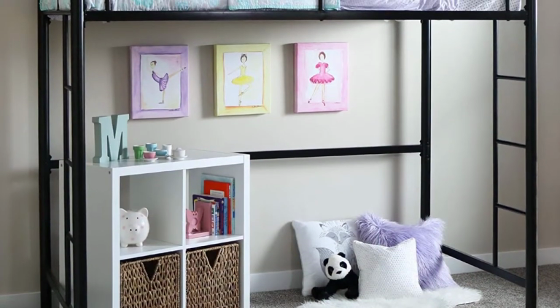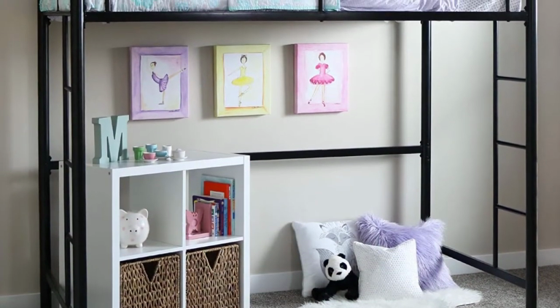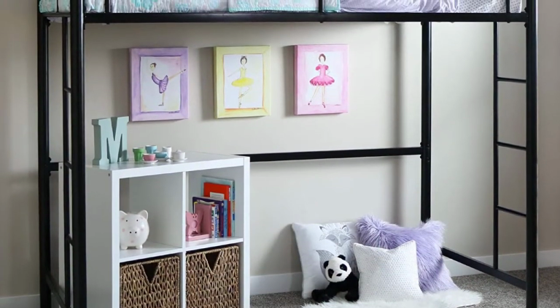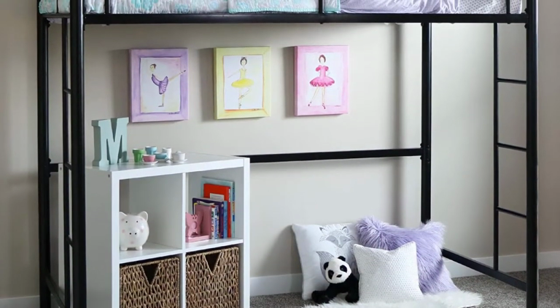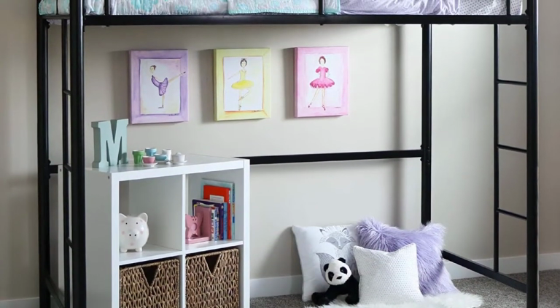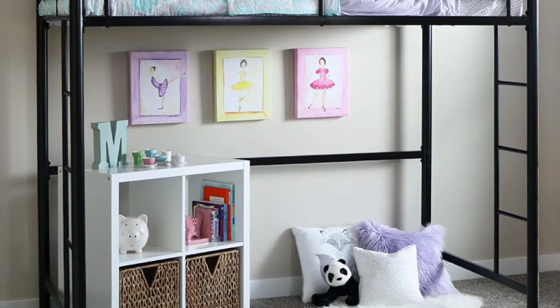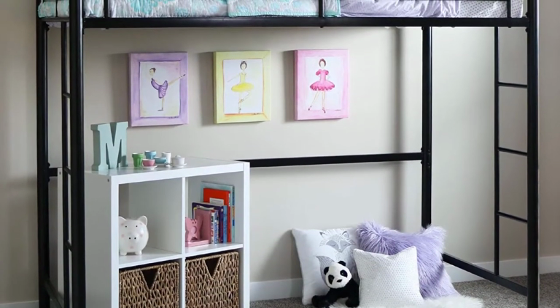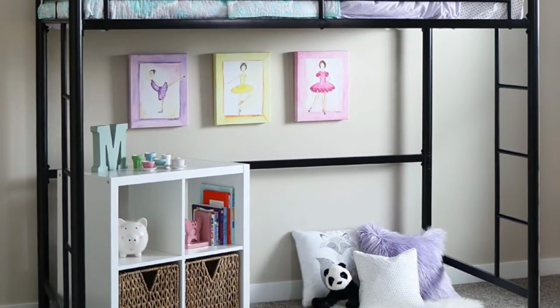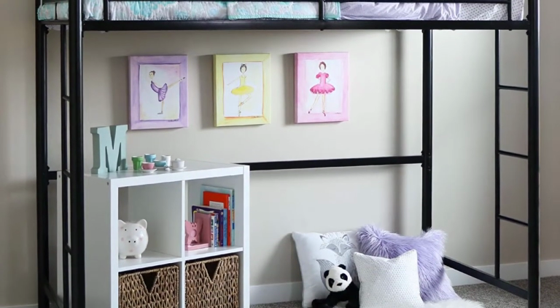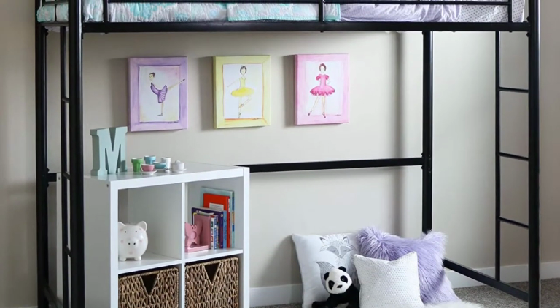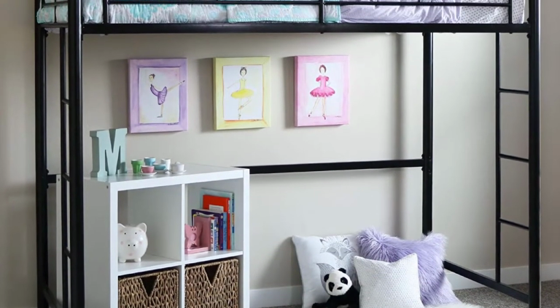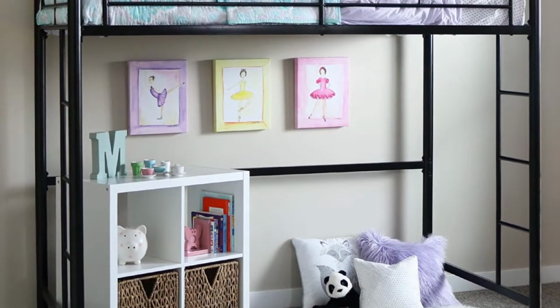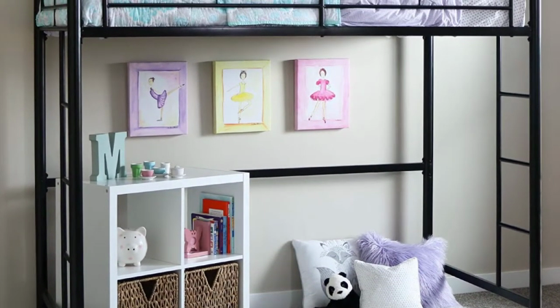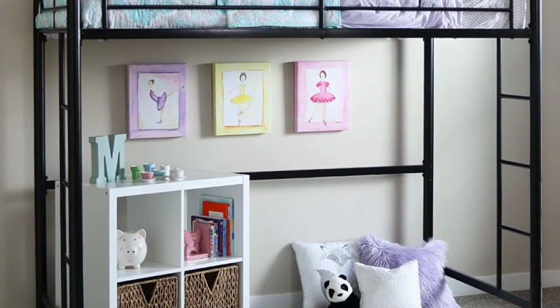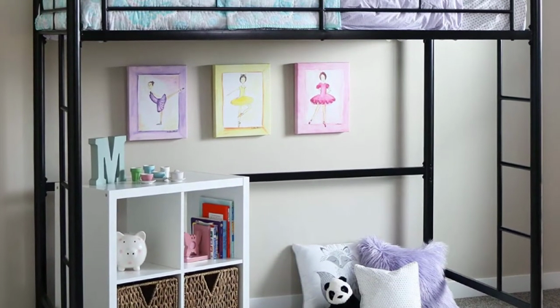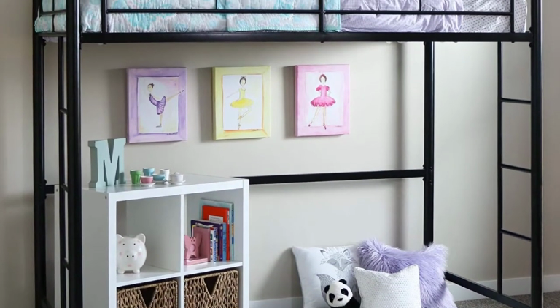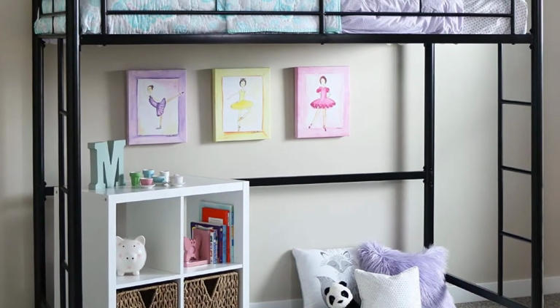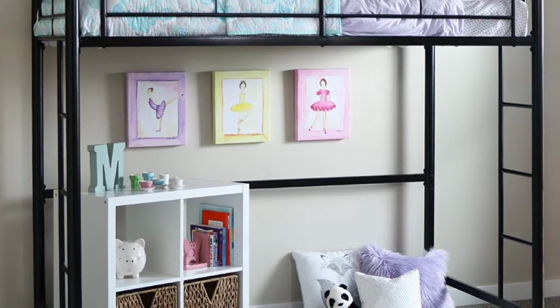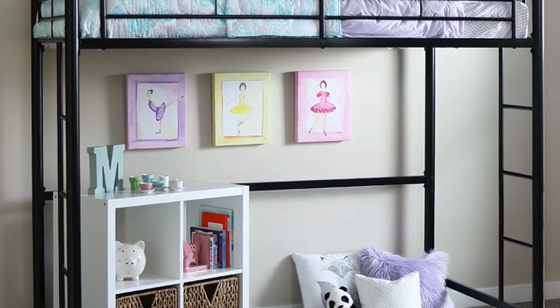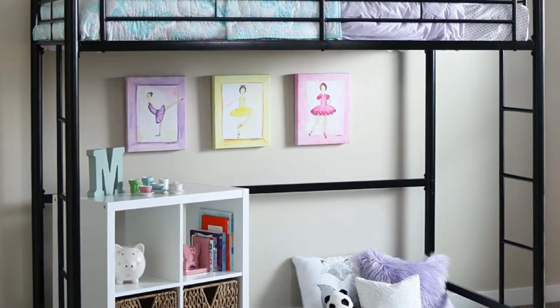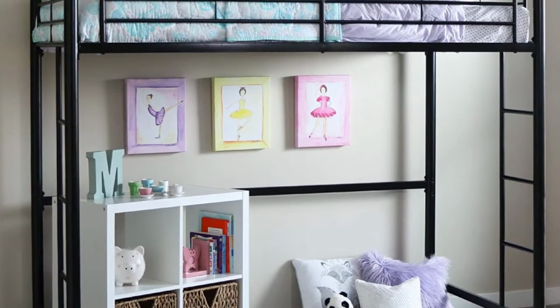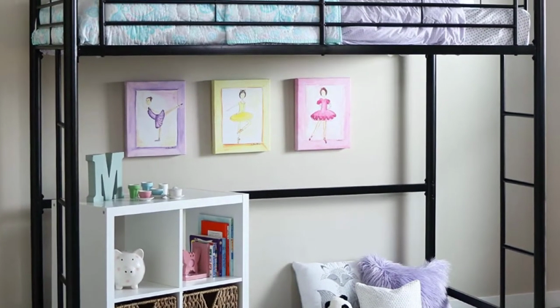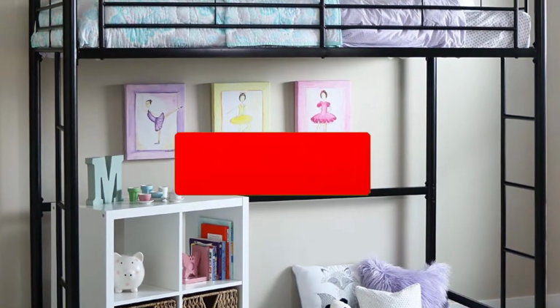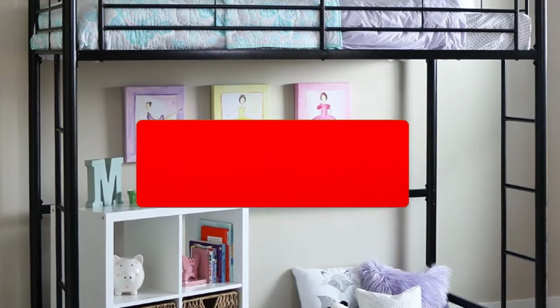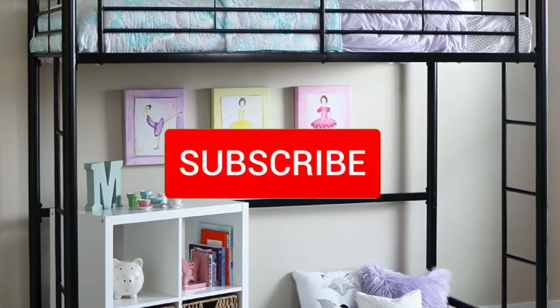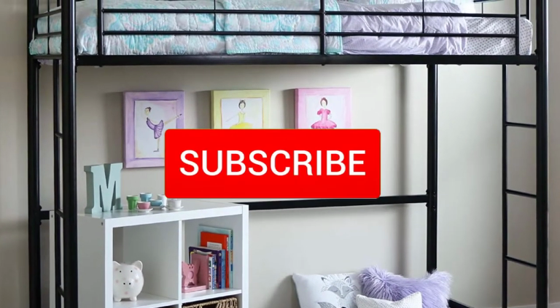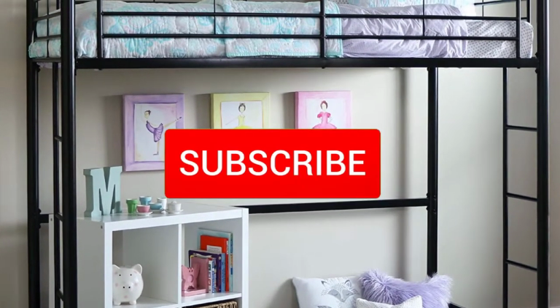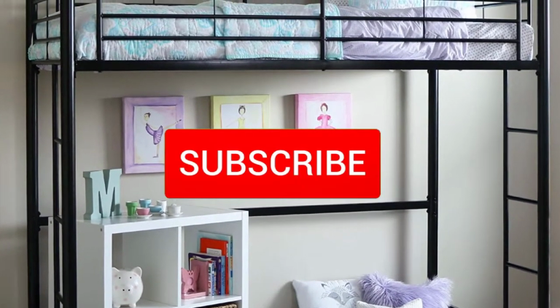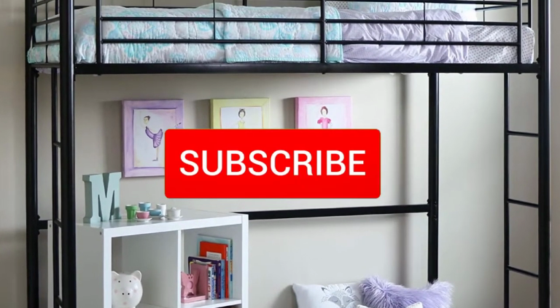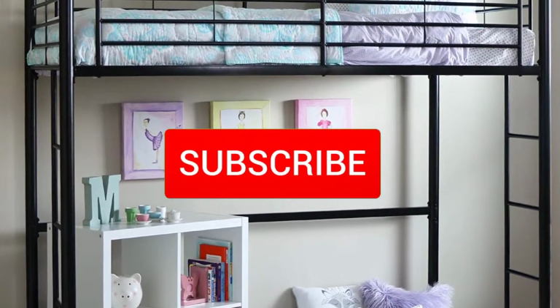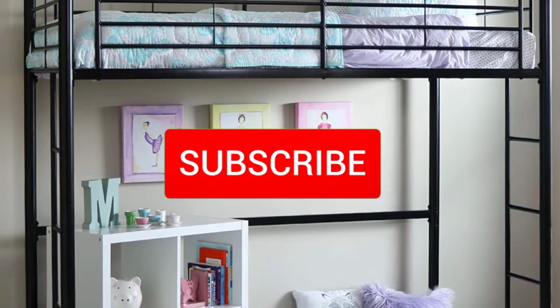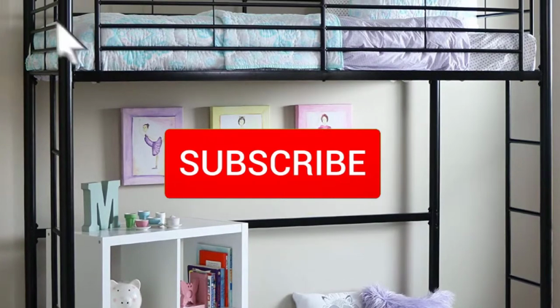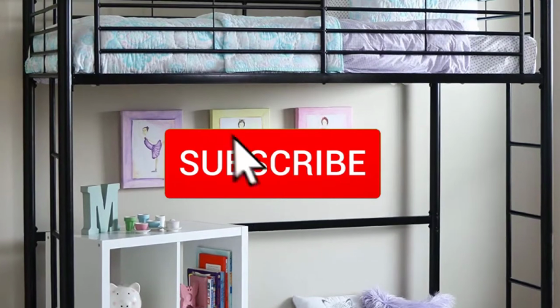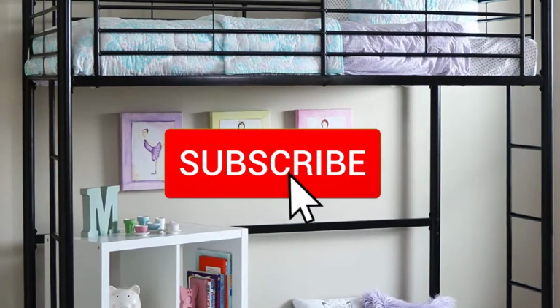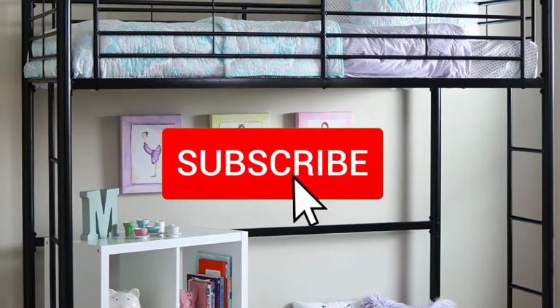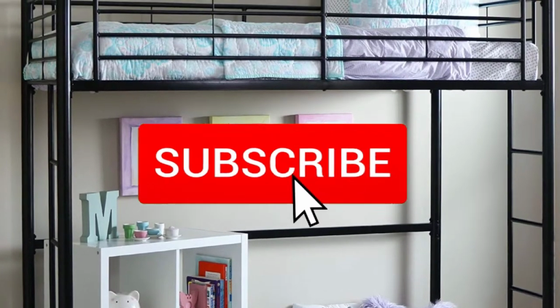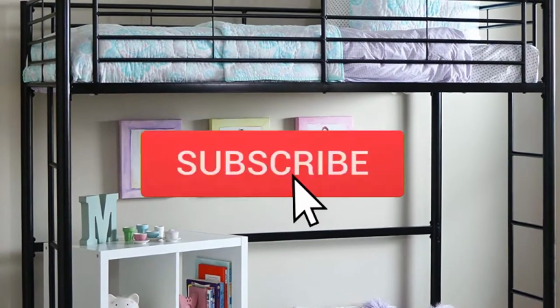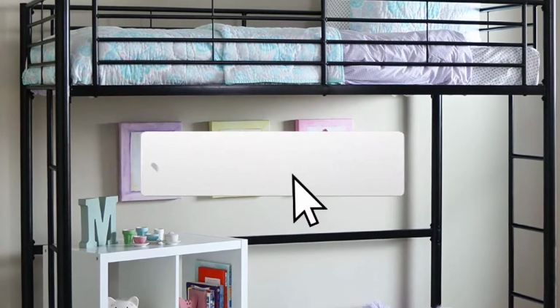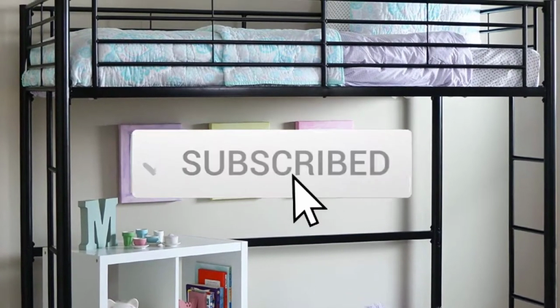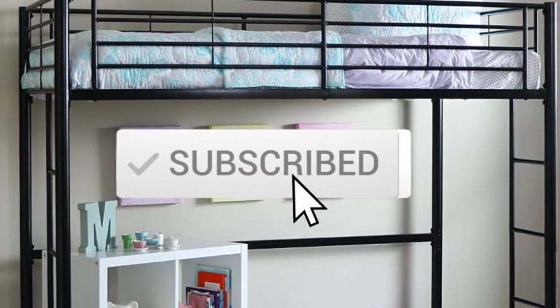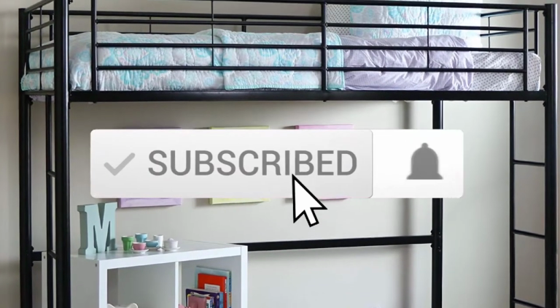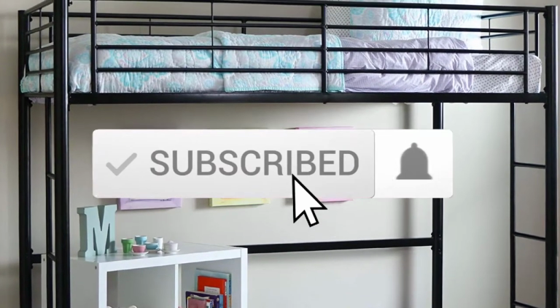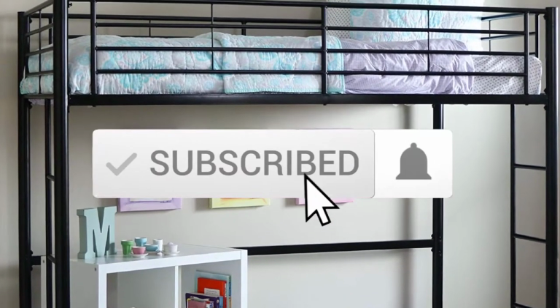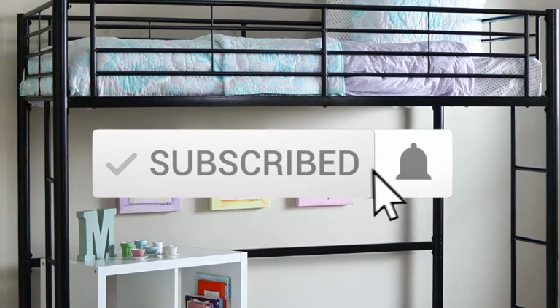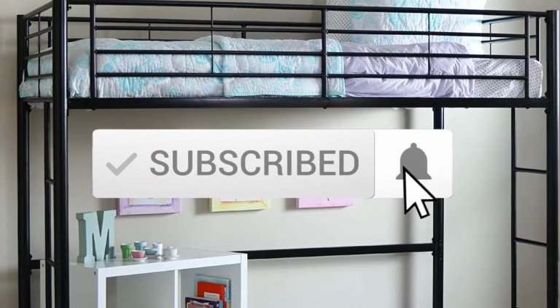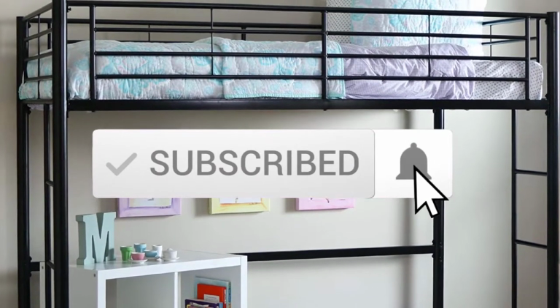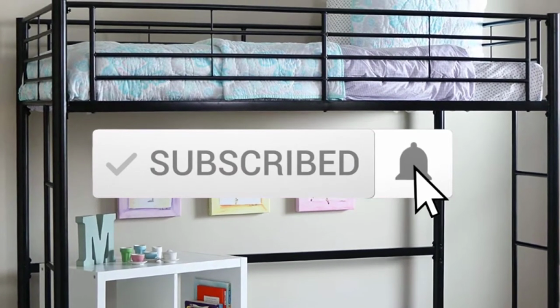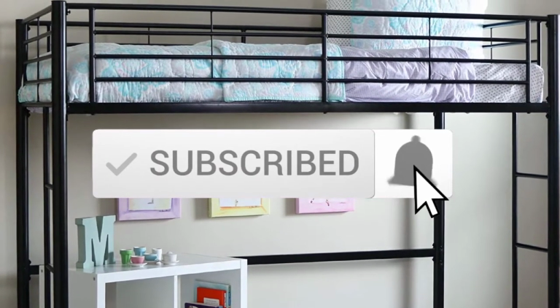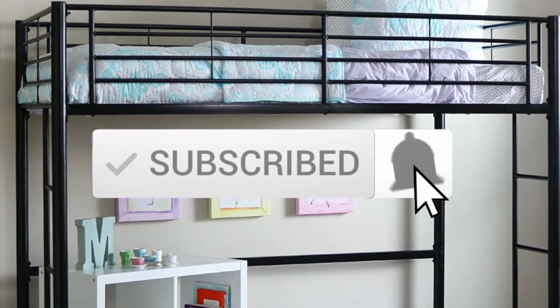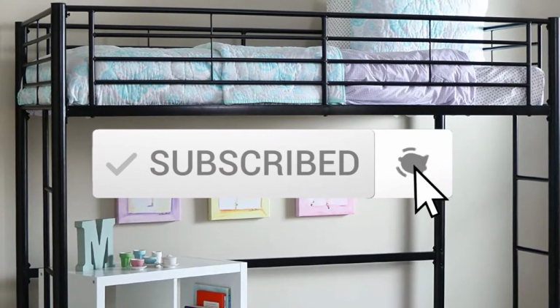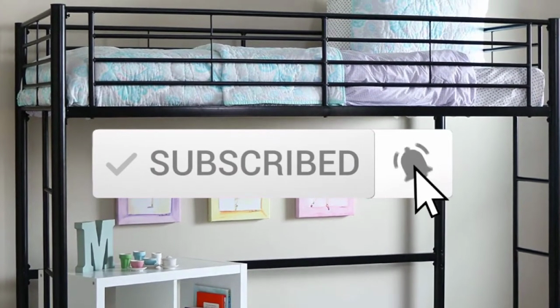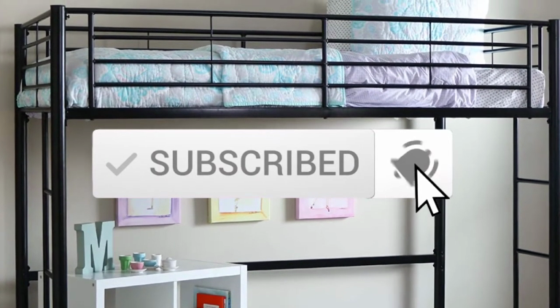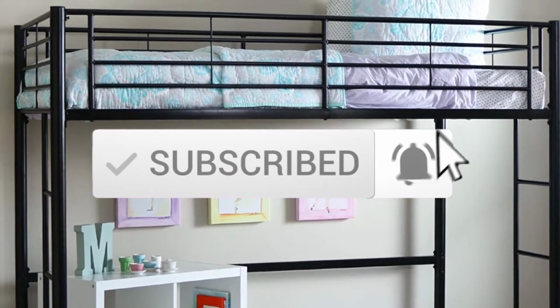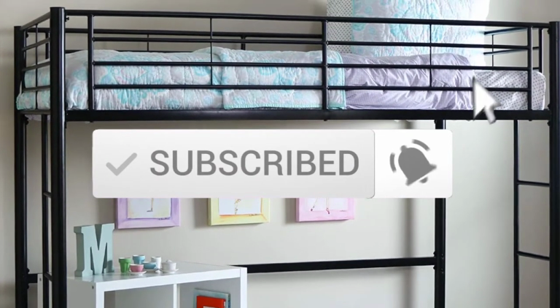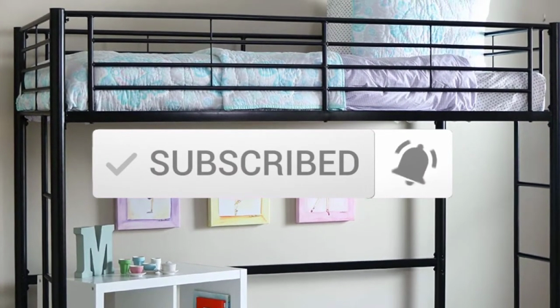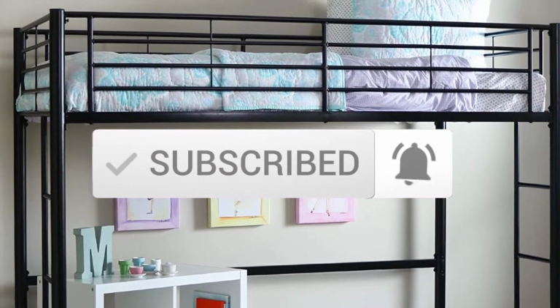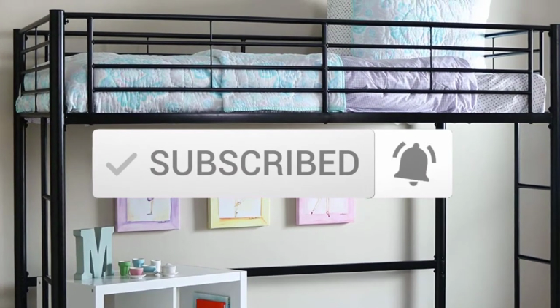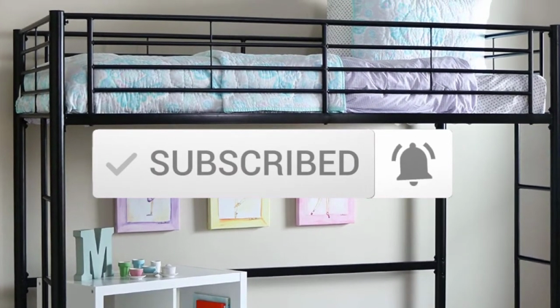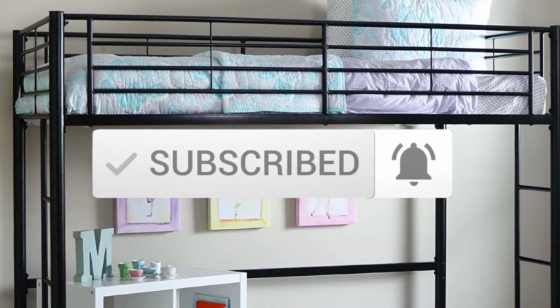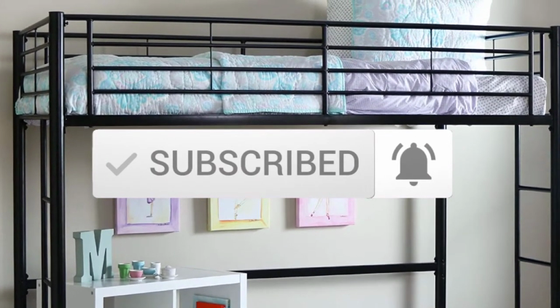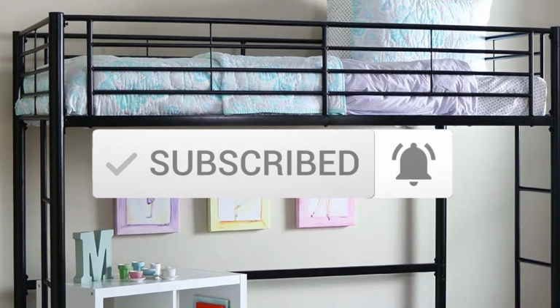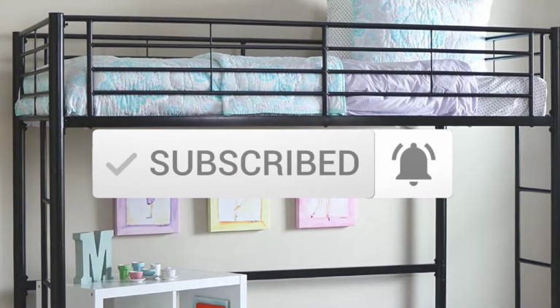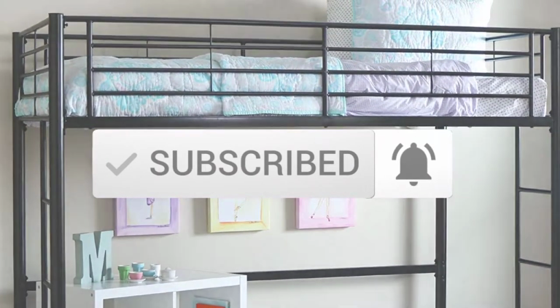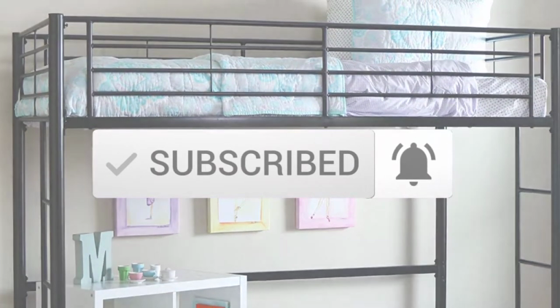If you want to see more information and the updated price, you can check out the description below. Also make sure to subscribe for more reviews. Okay, so let's get started with the video.